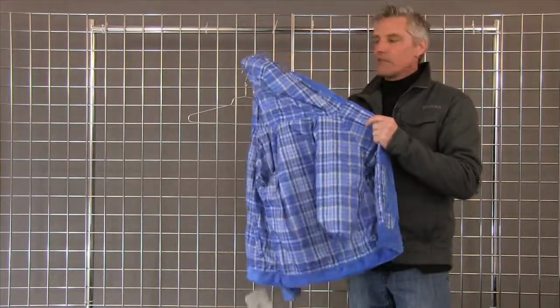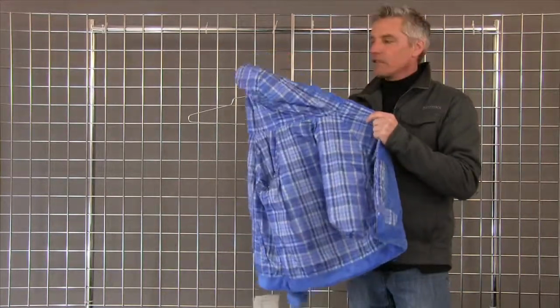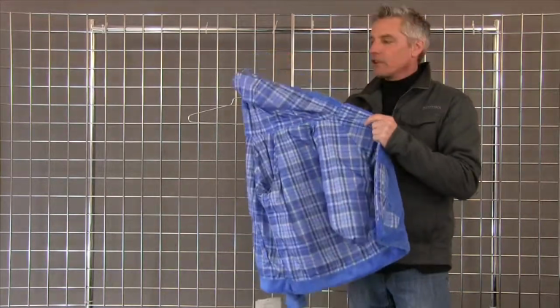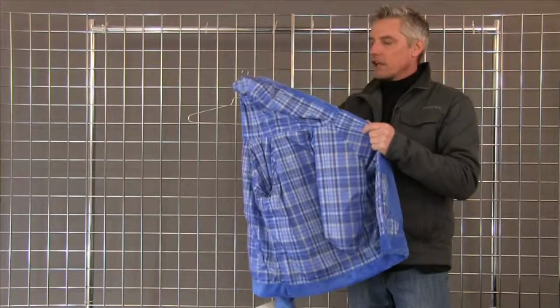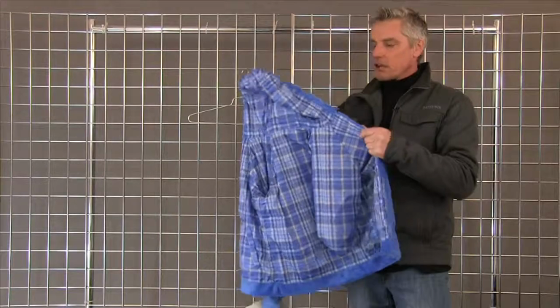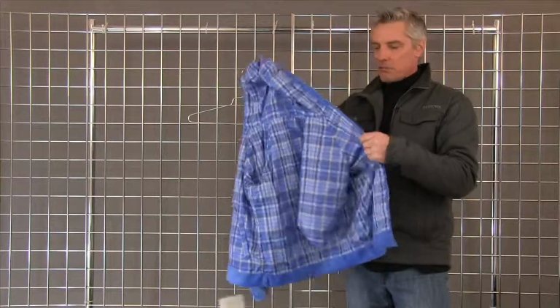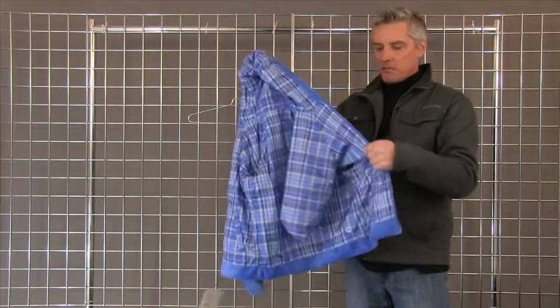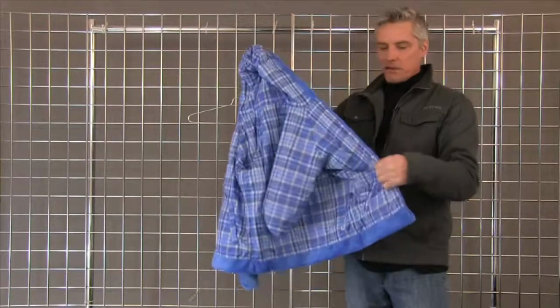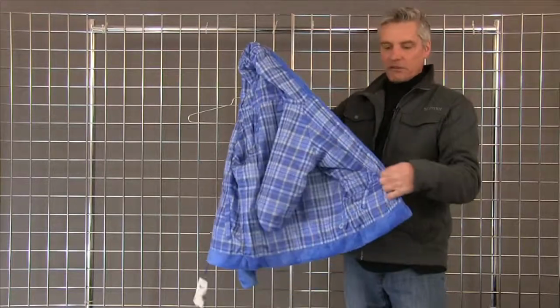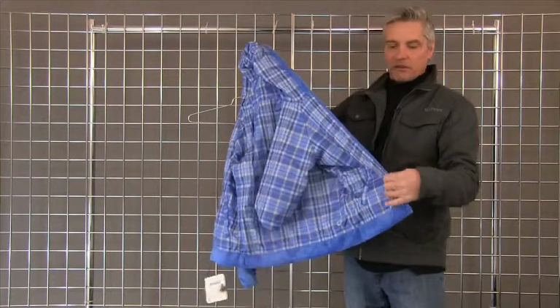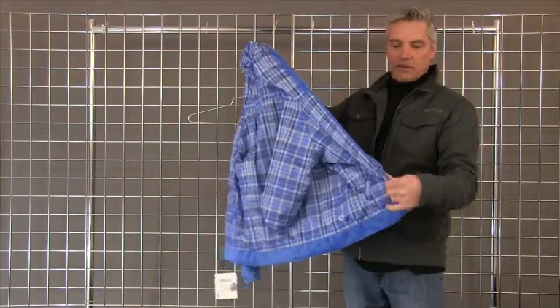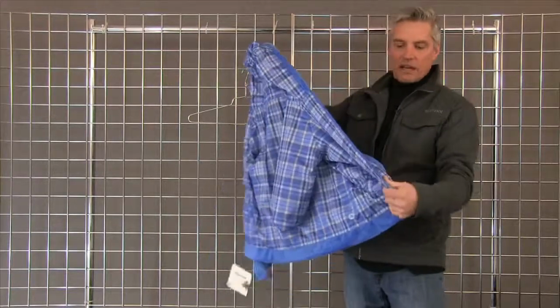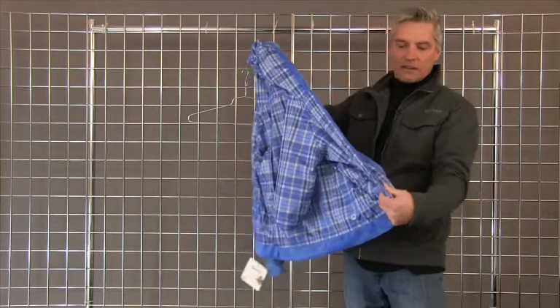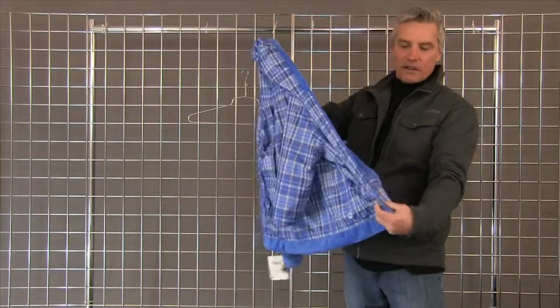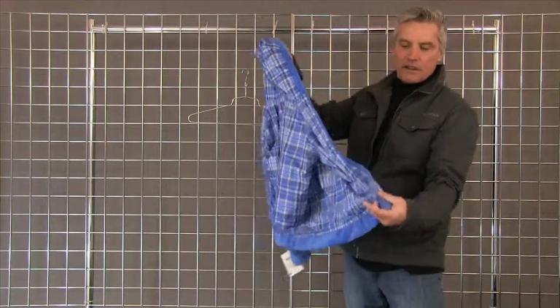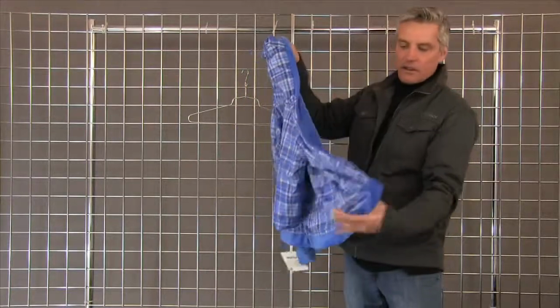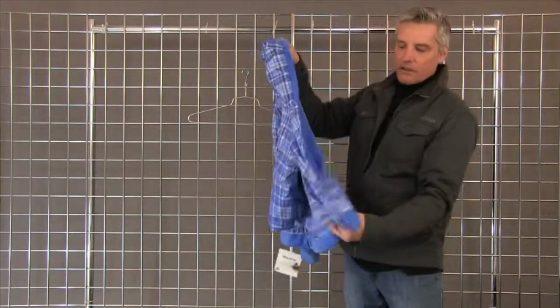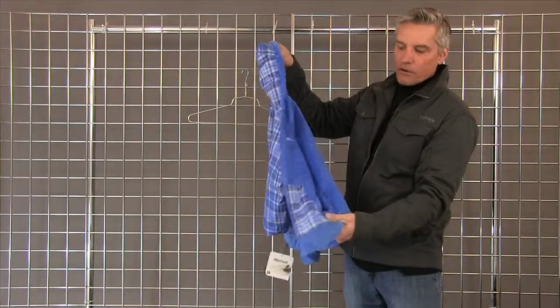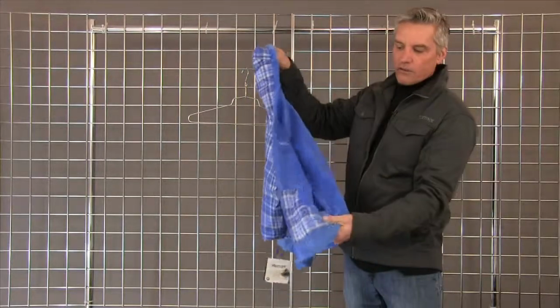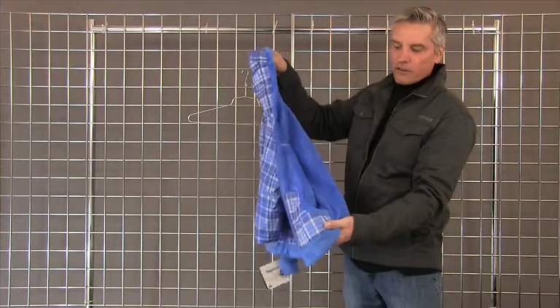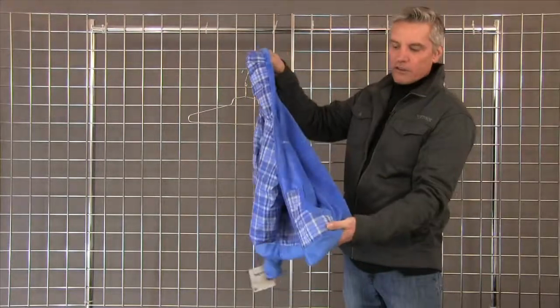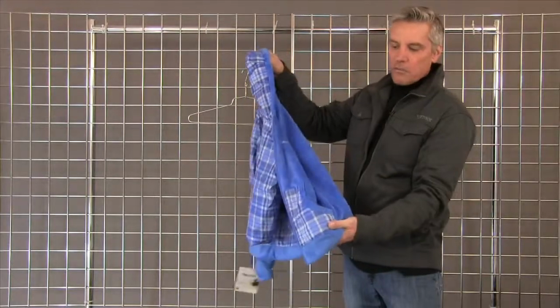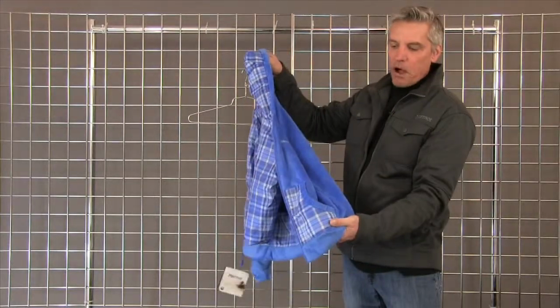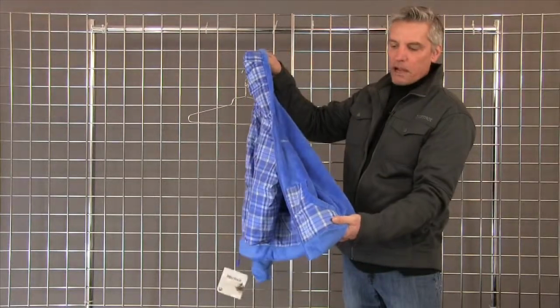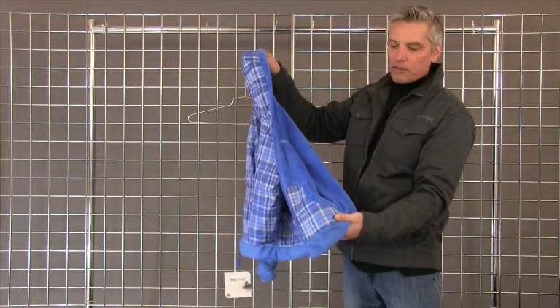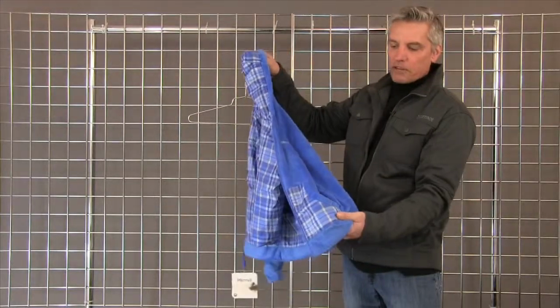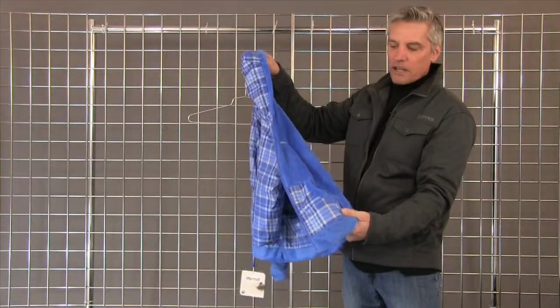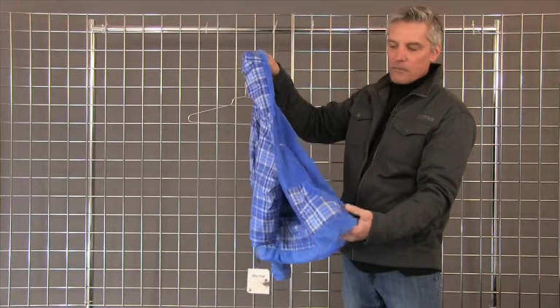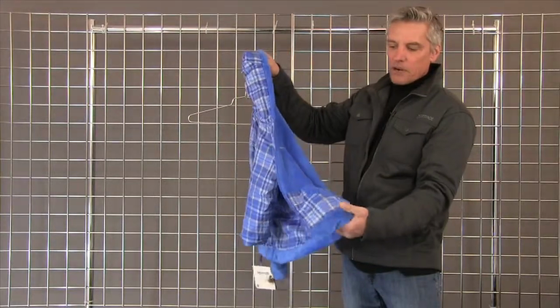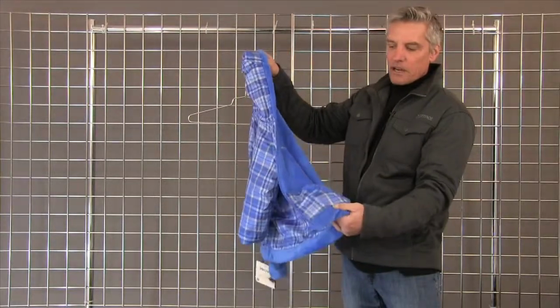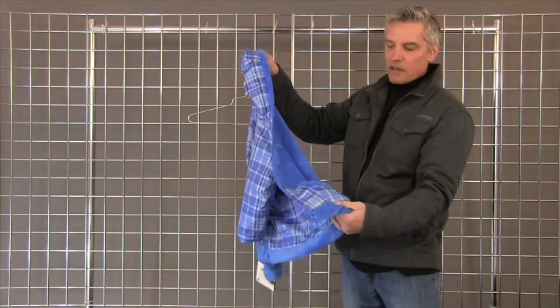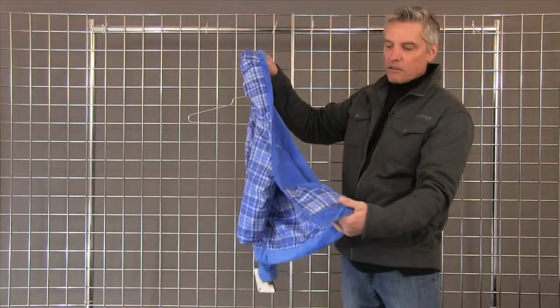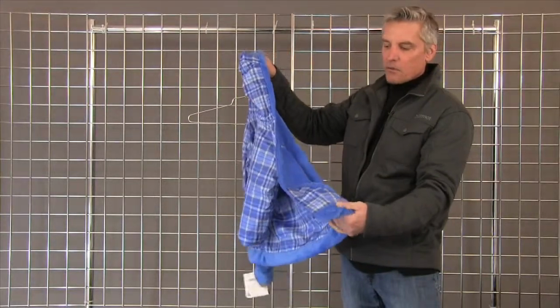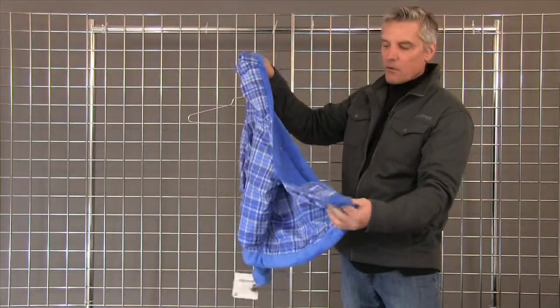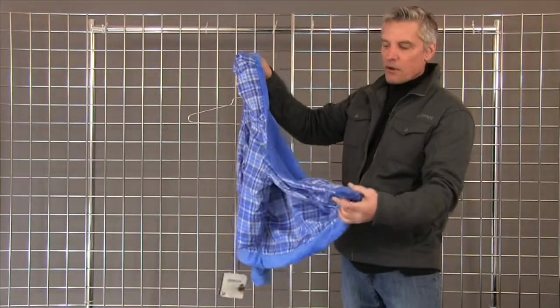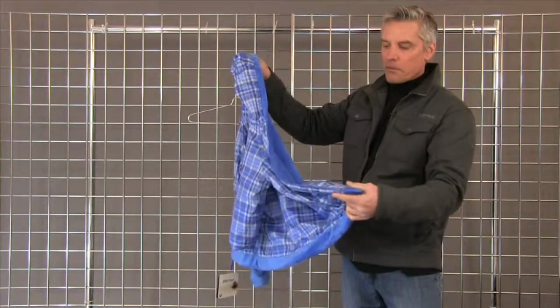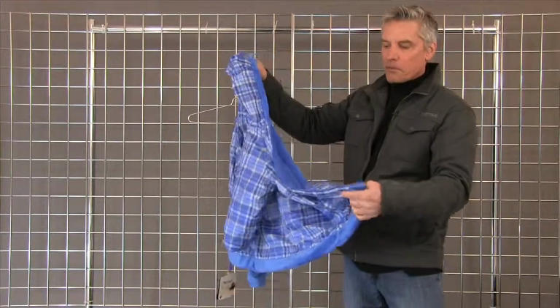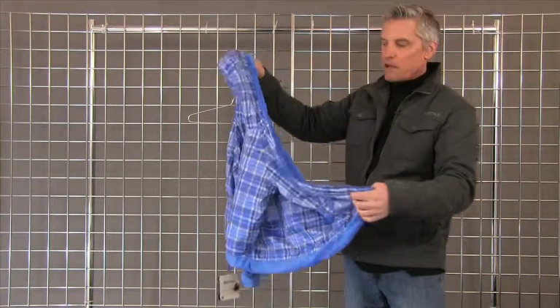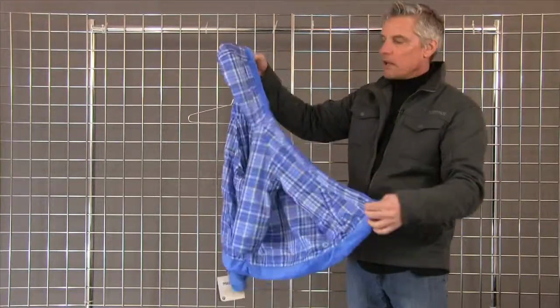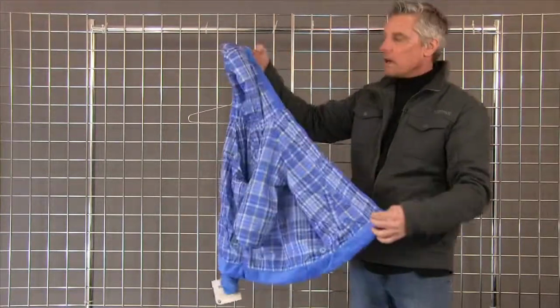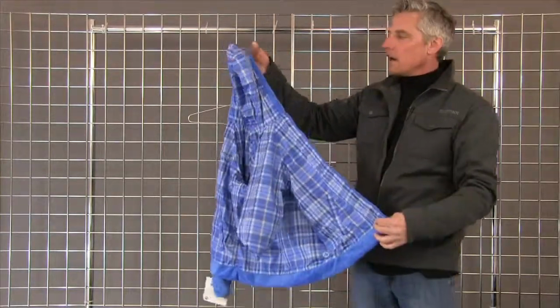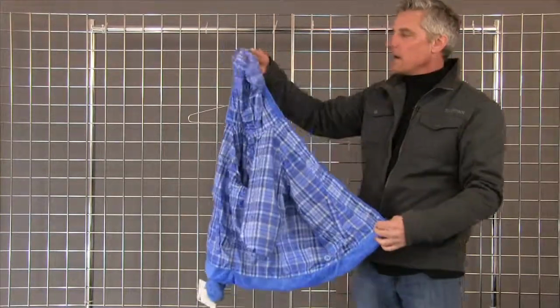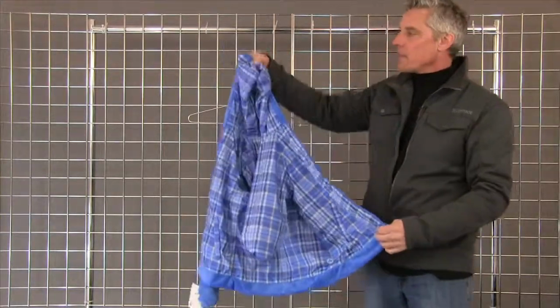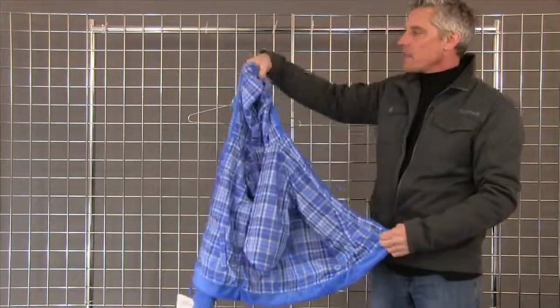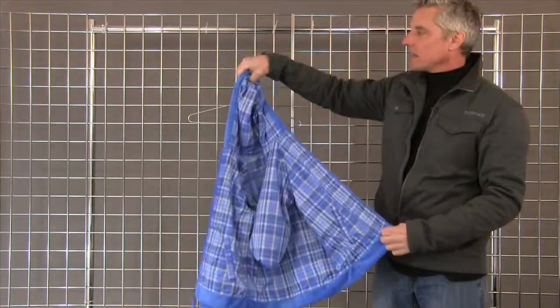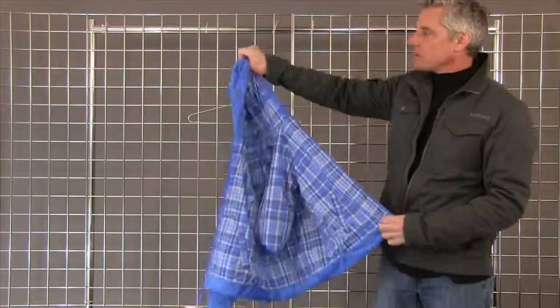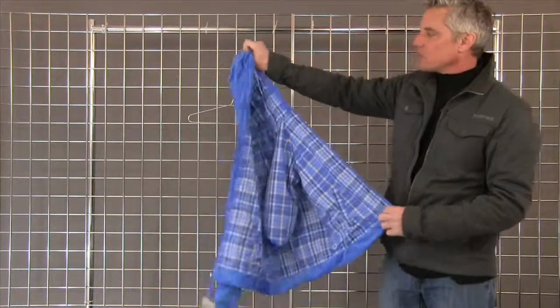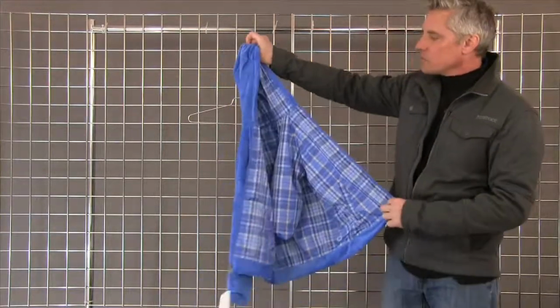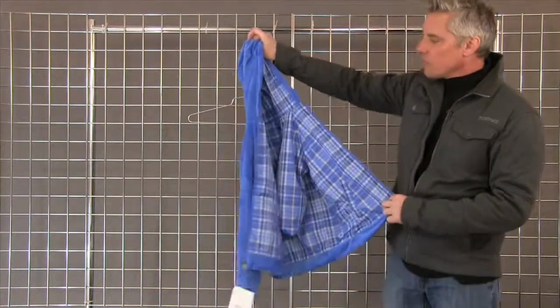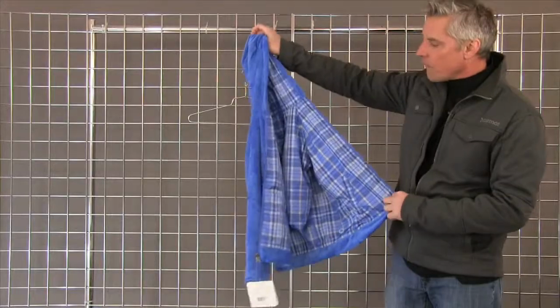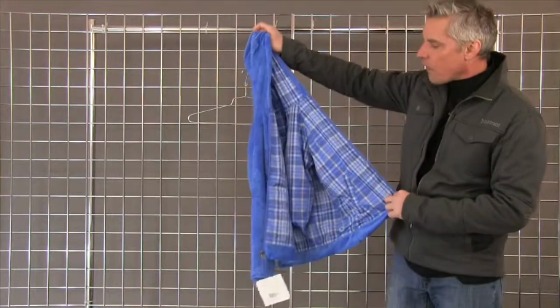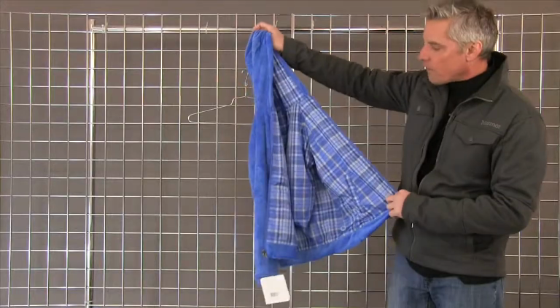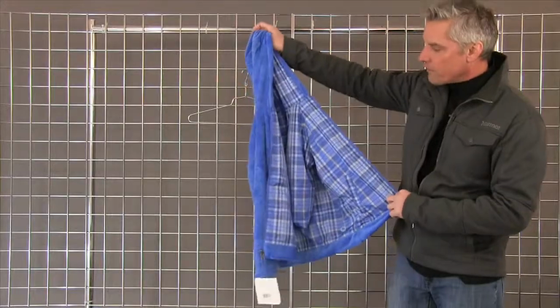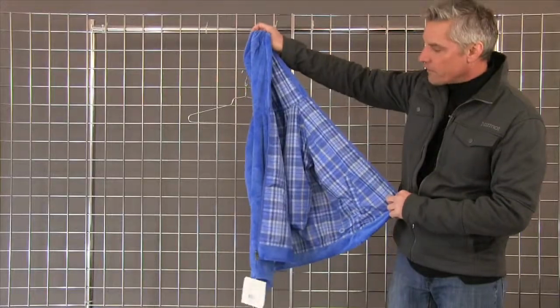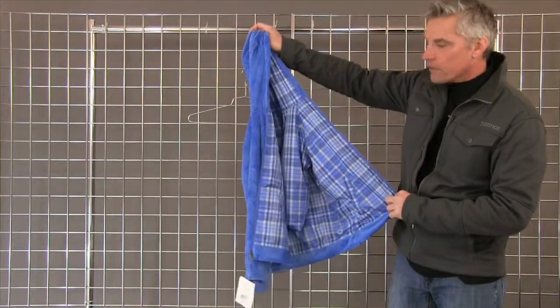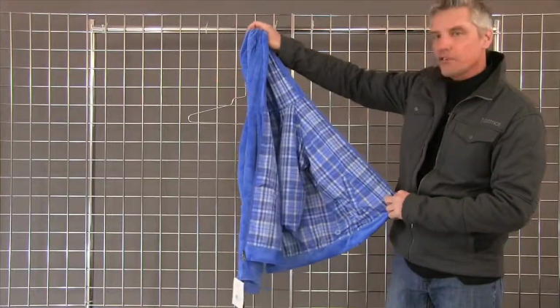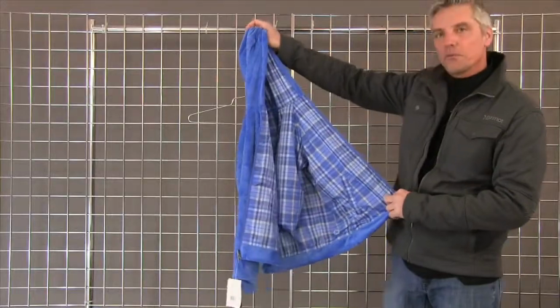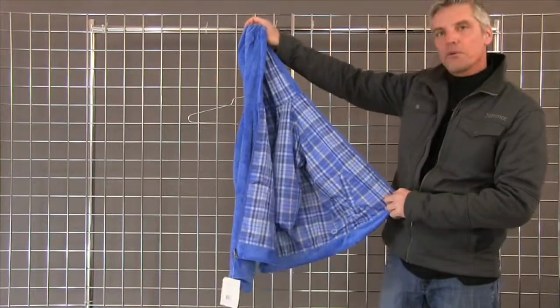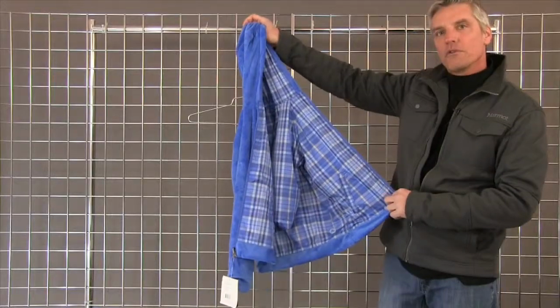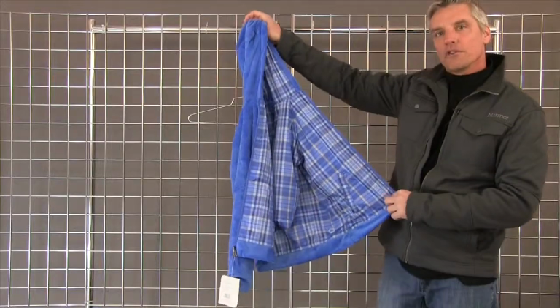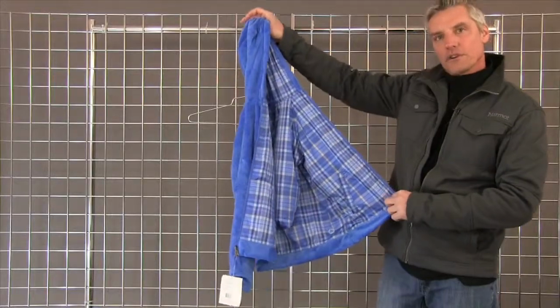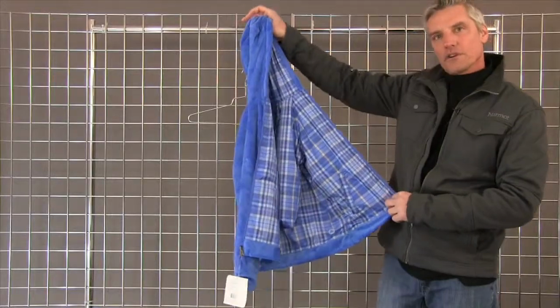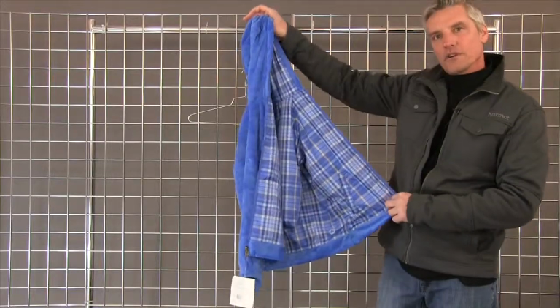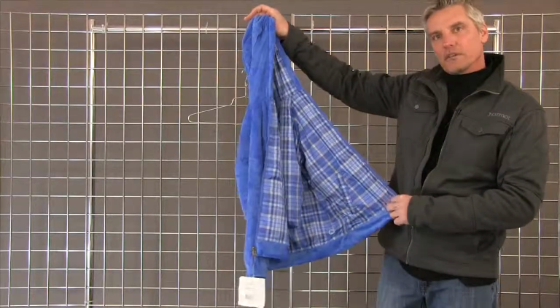Really a cute piece. It's got little fleece pockets to keep your hands warm. That's the Snowfall reversible for girls.